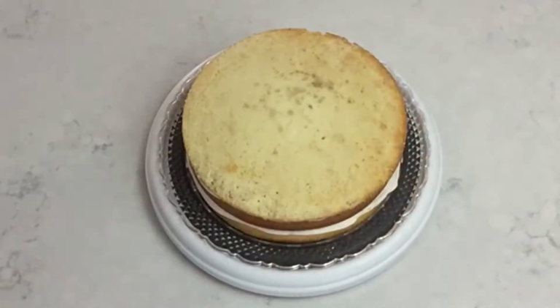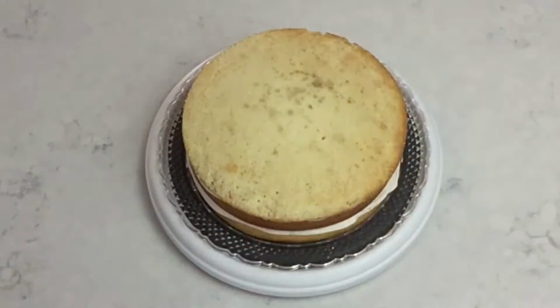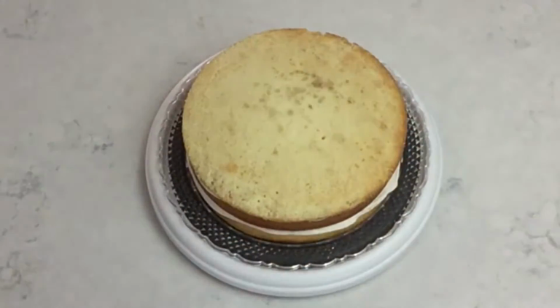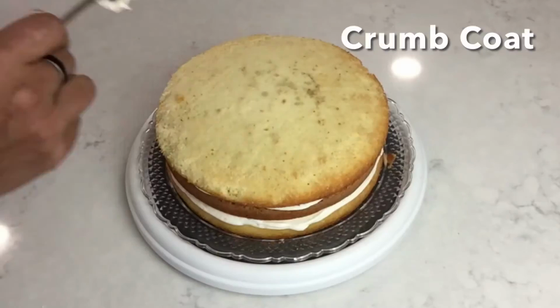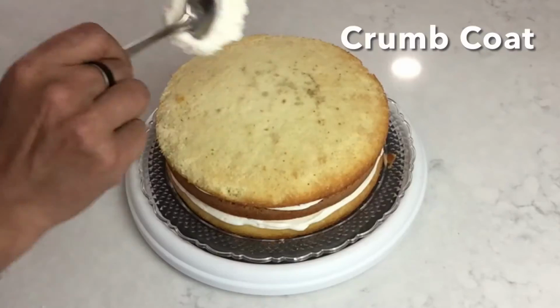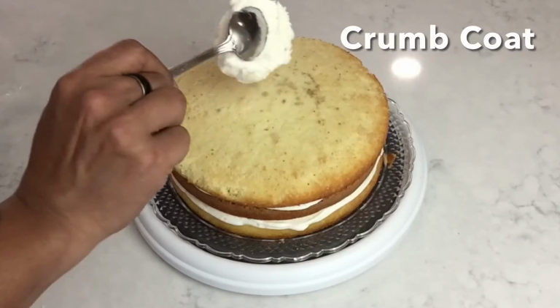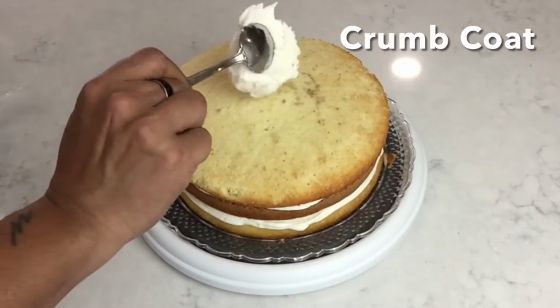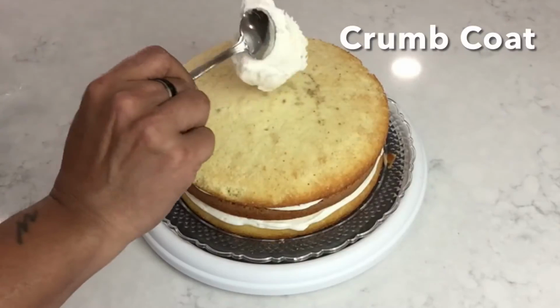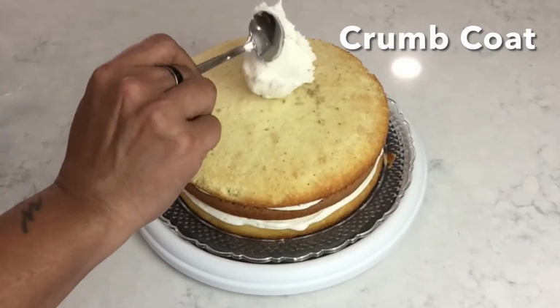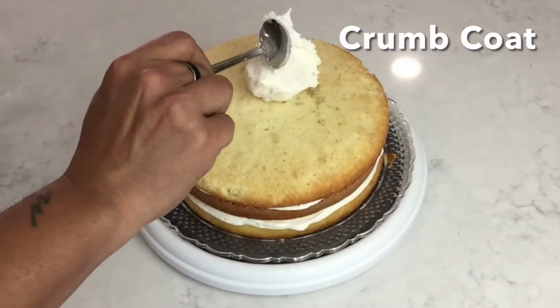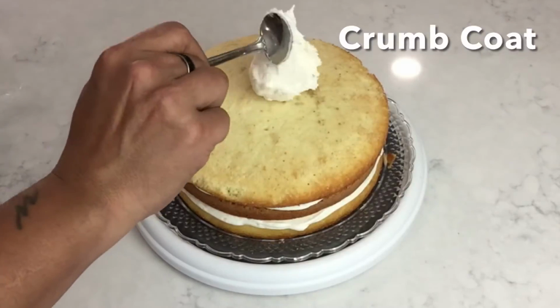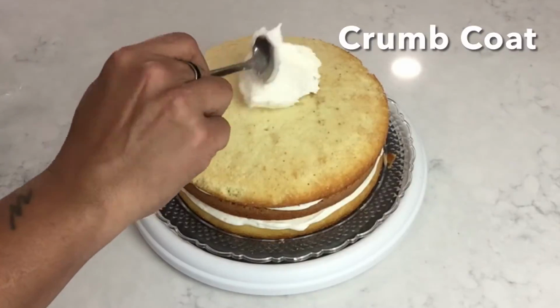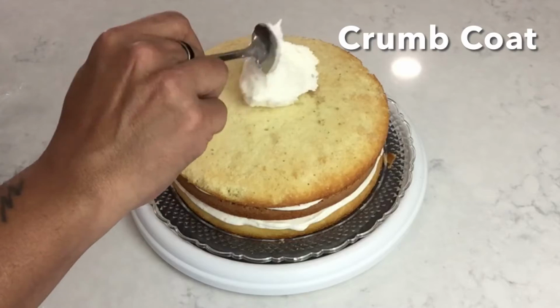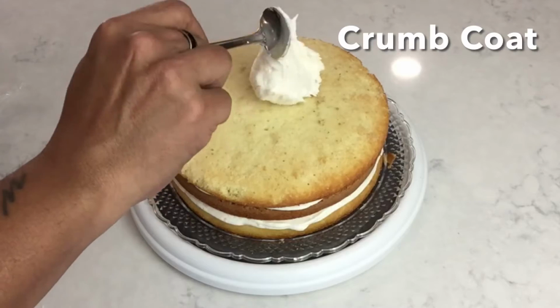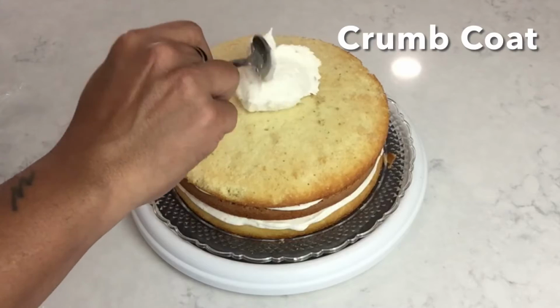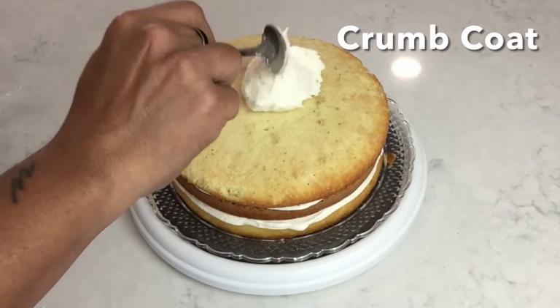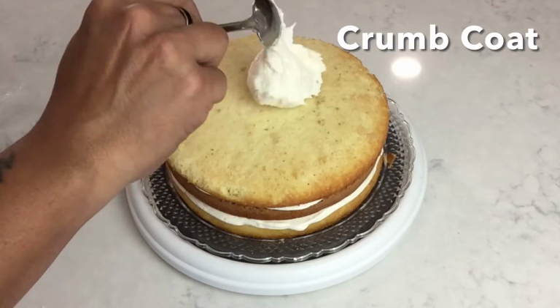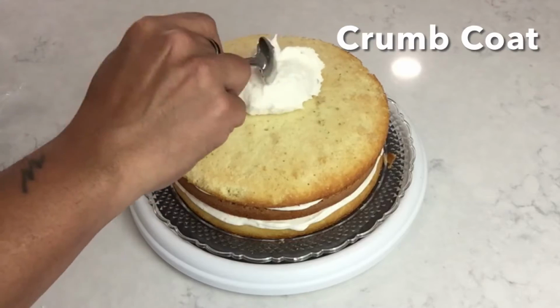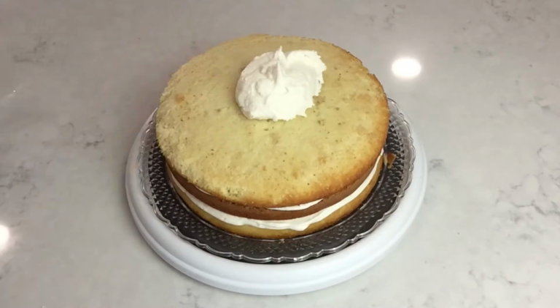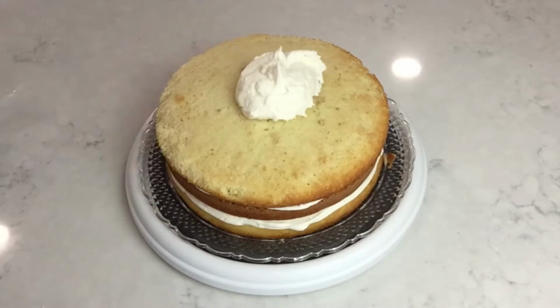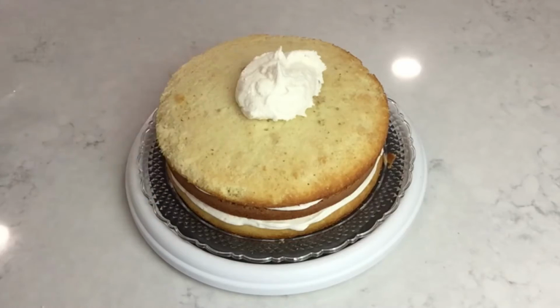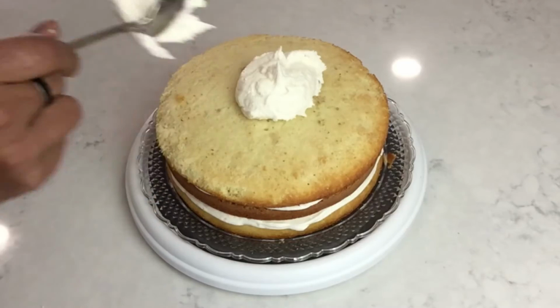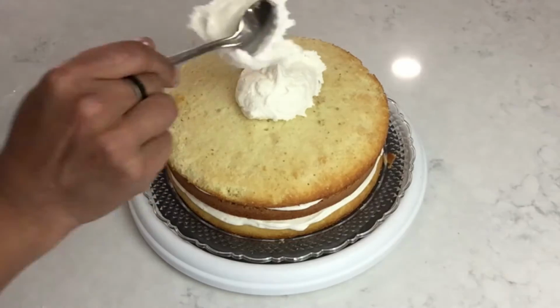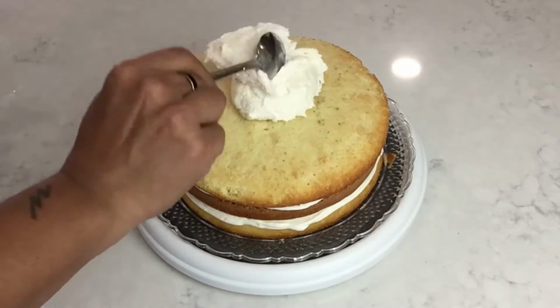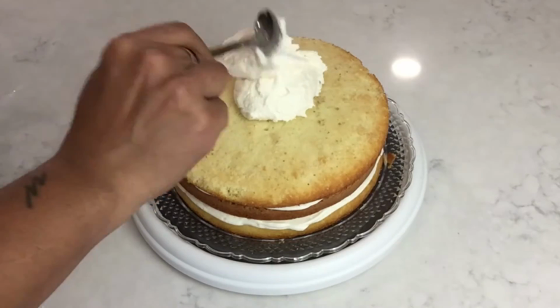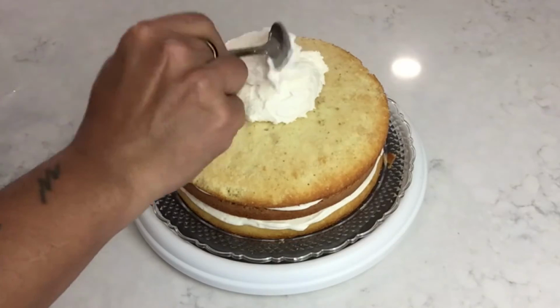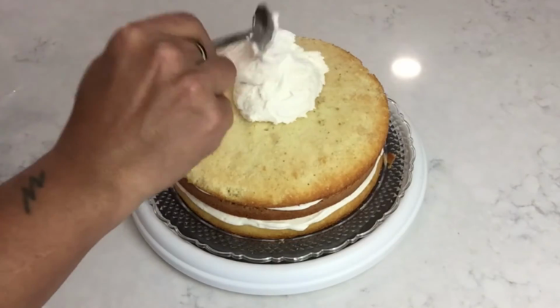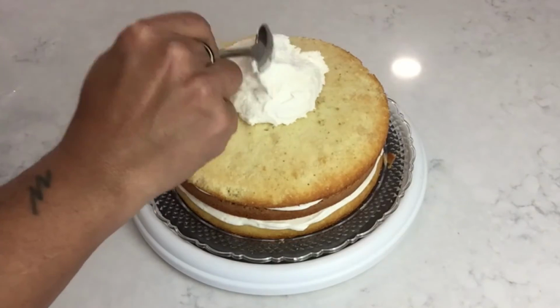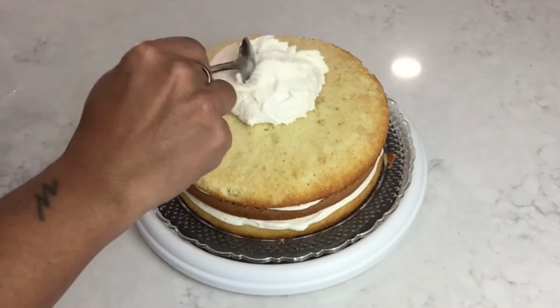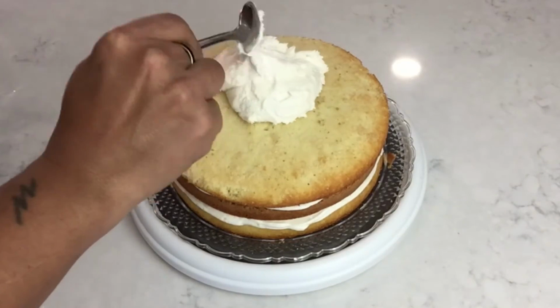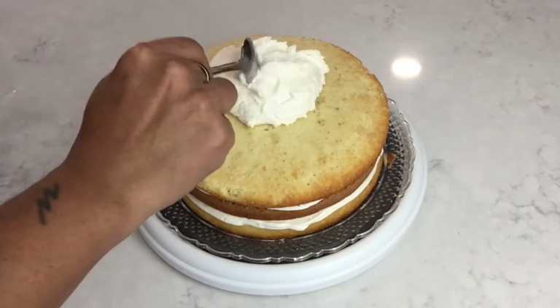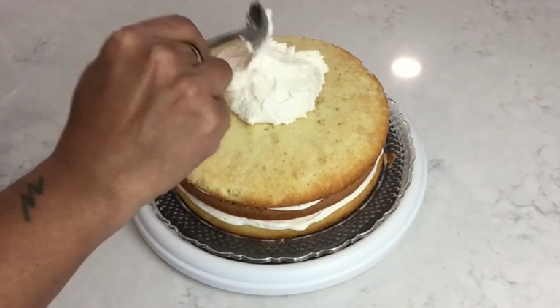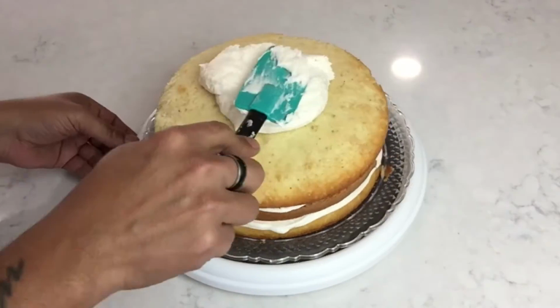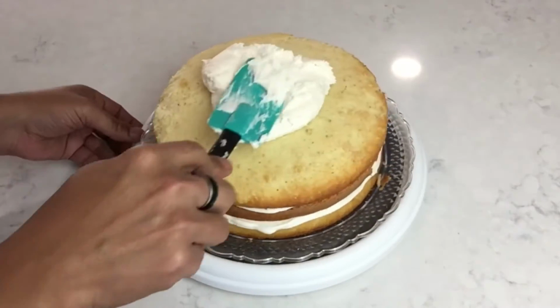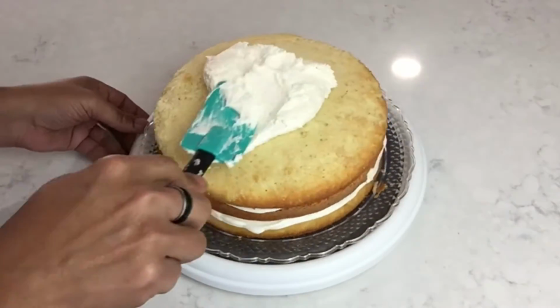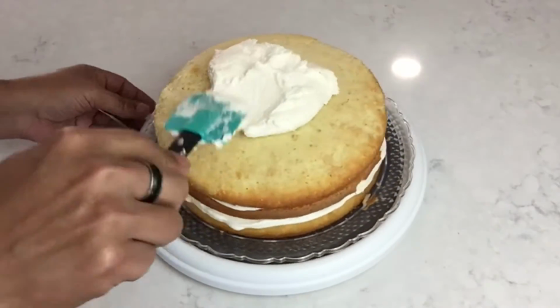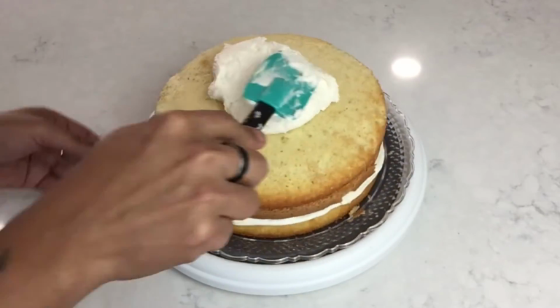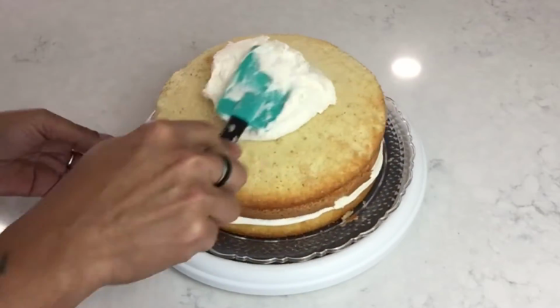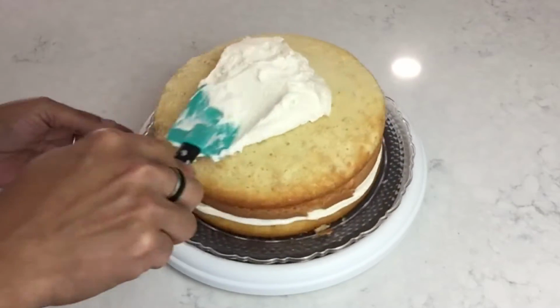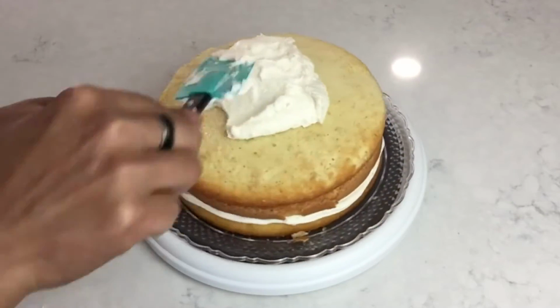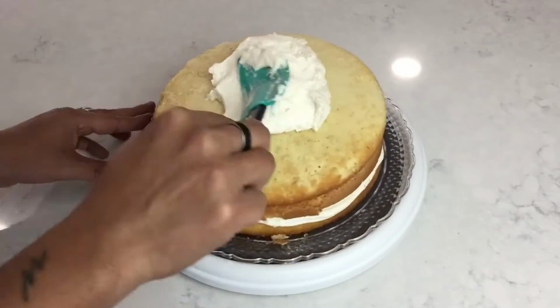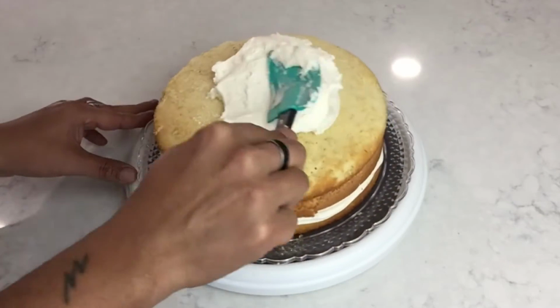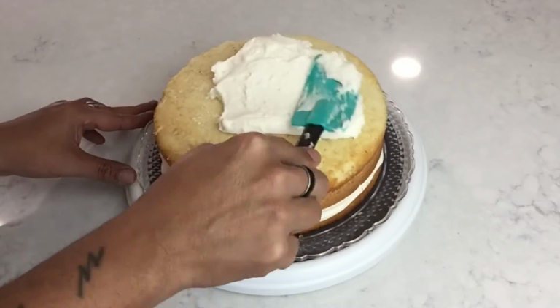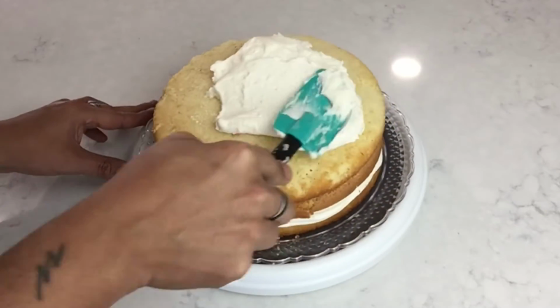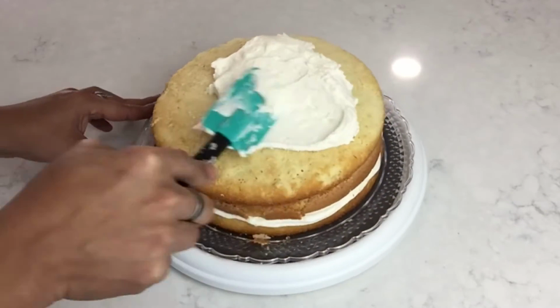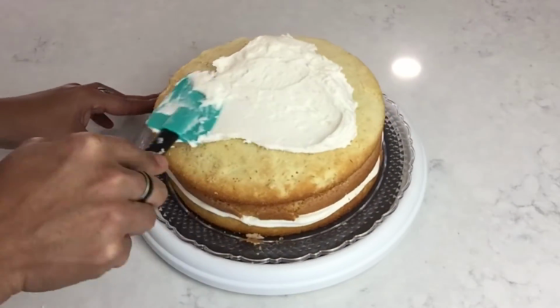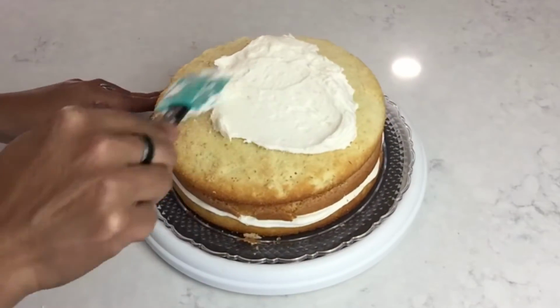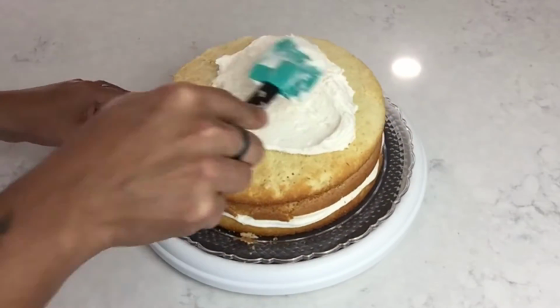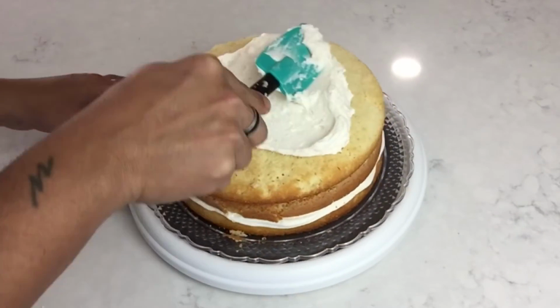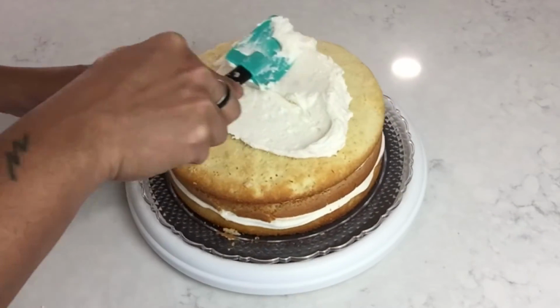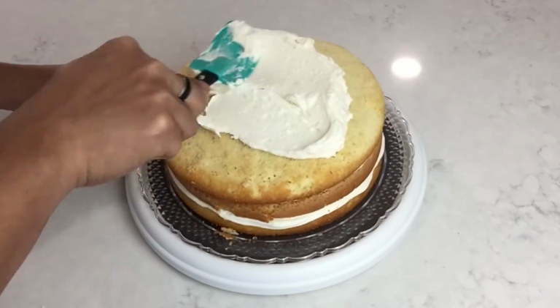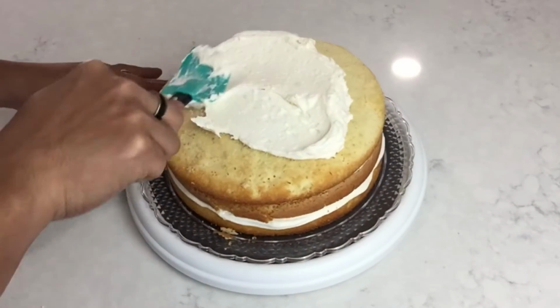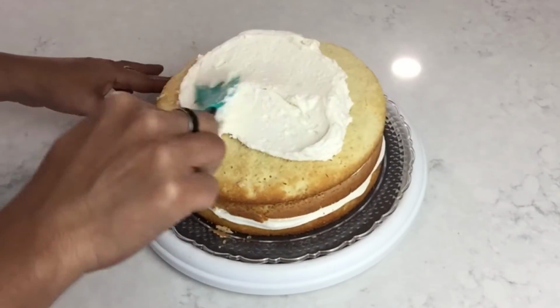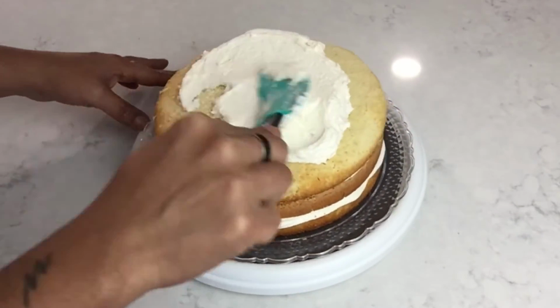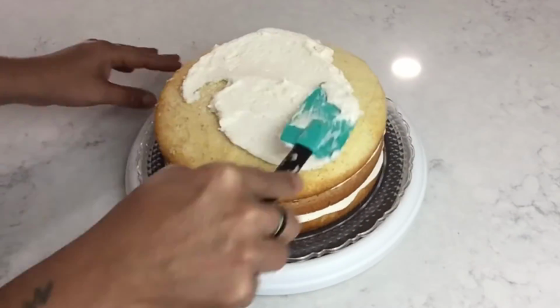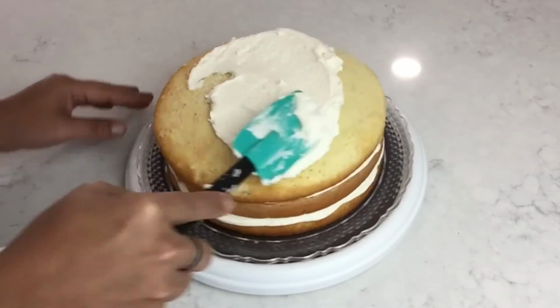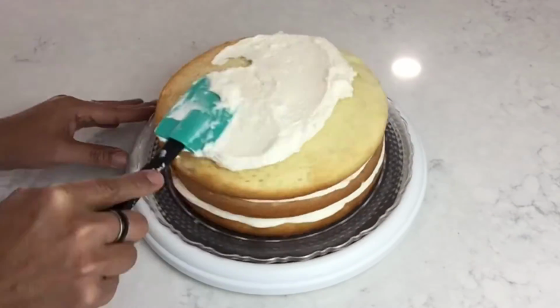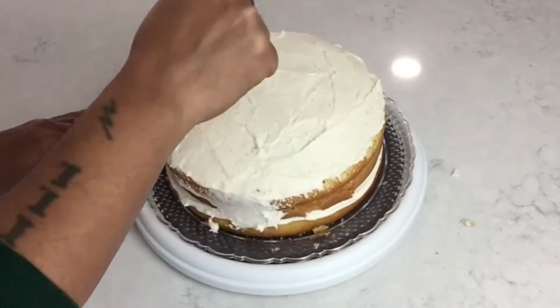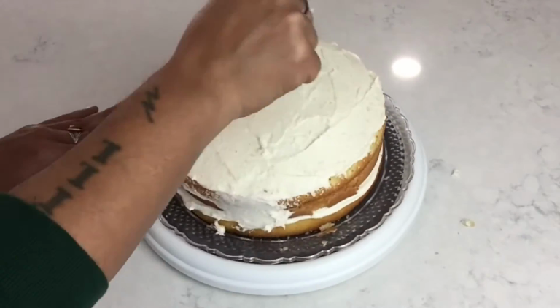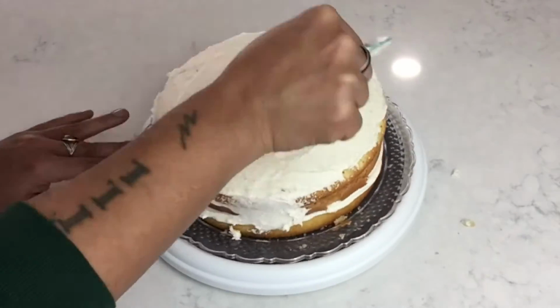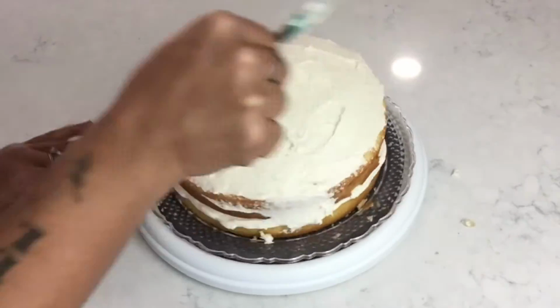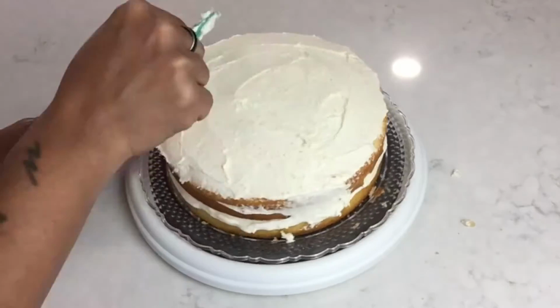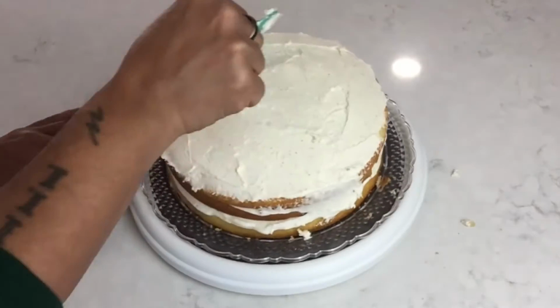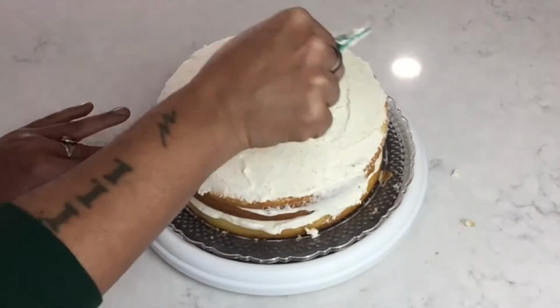Once I put my cake together I apply more buttercream on top and I'll give it a crumb coat — this will prevent any crumbs from spreading around.